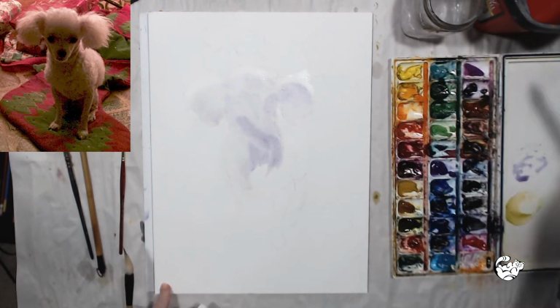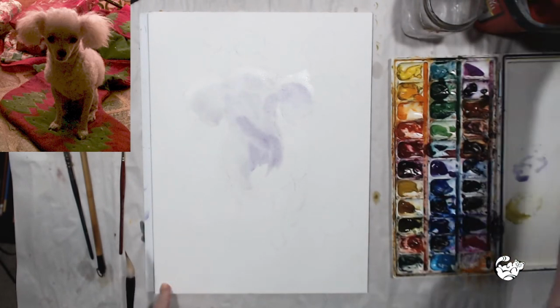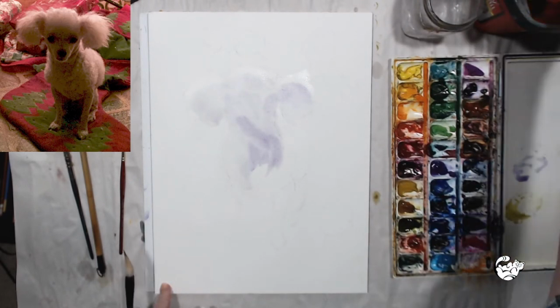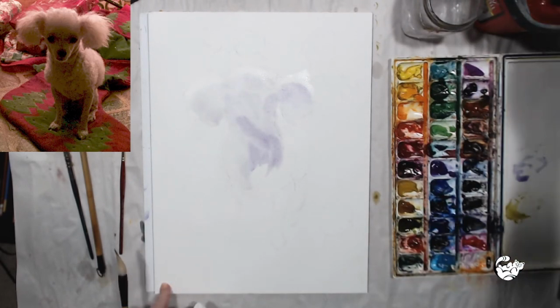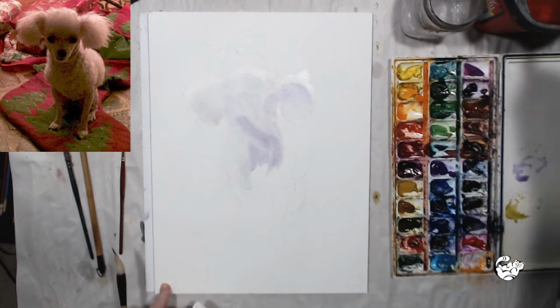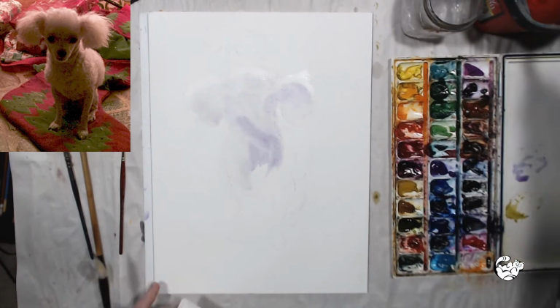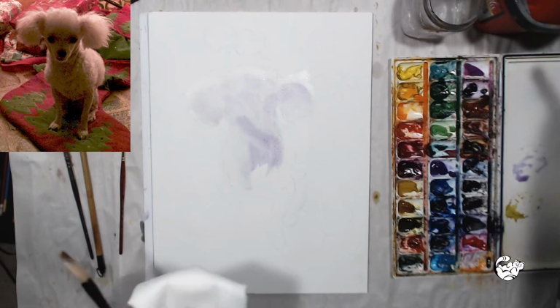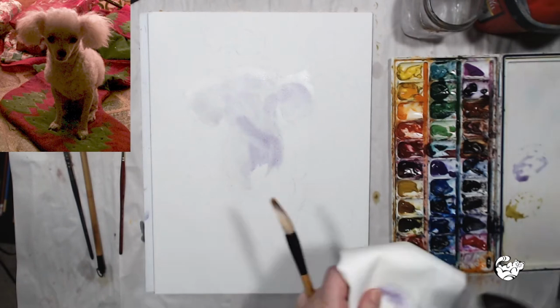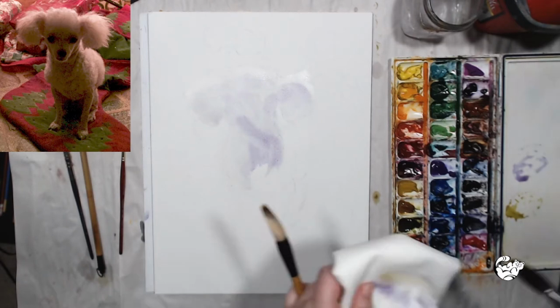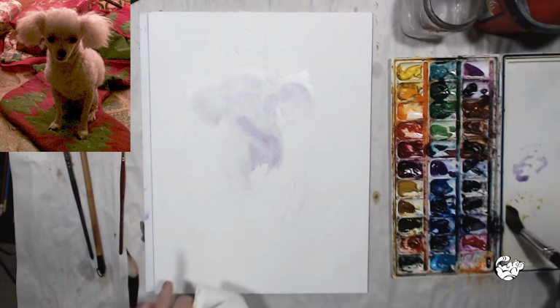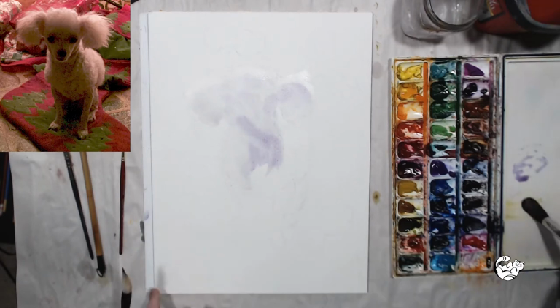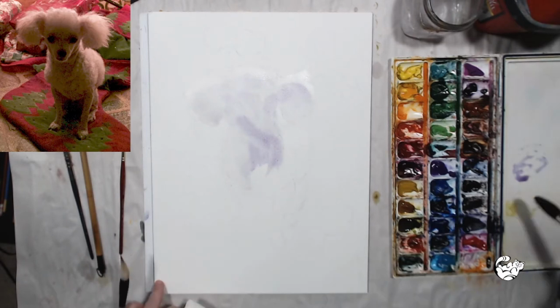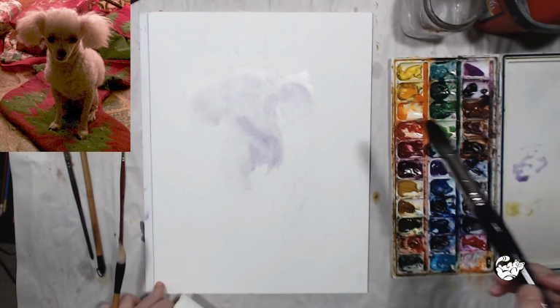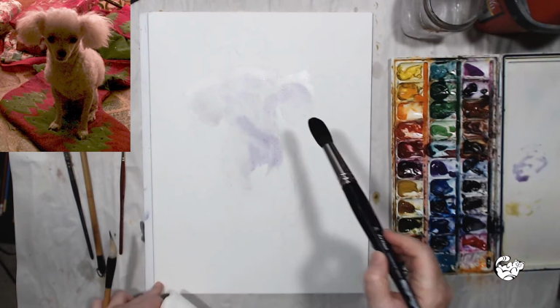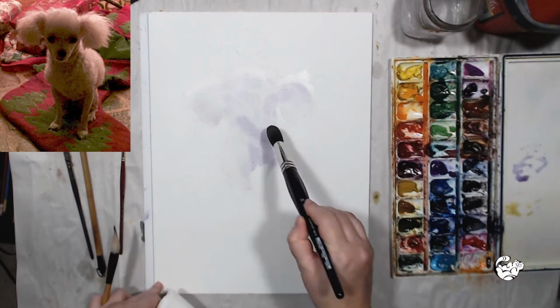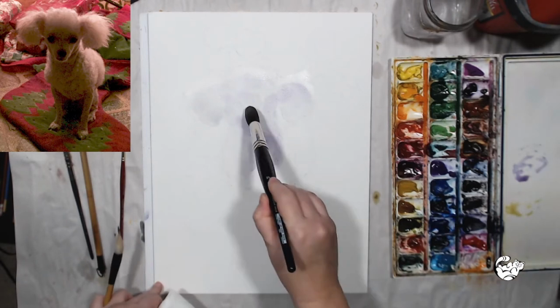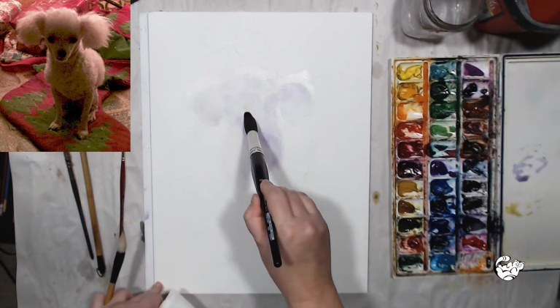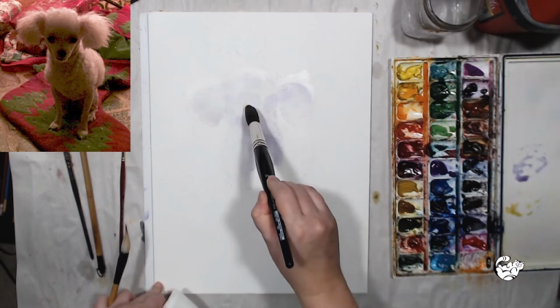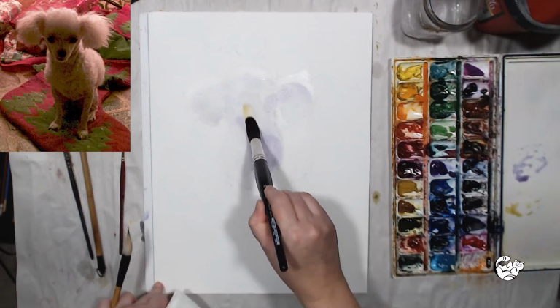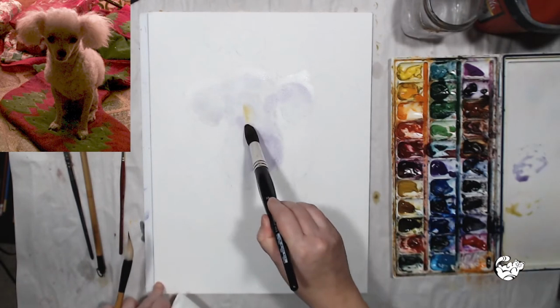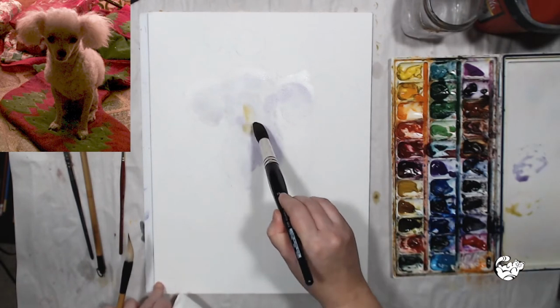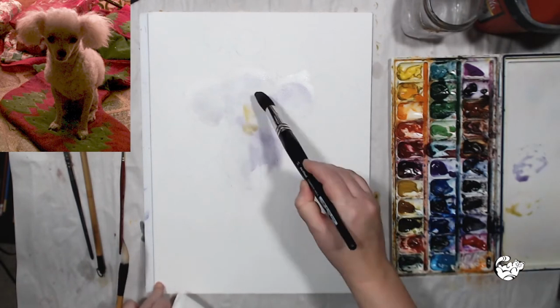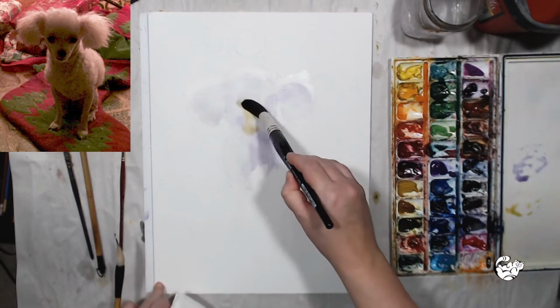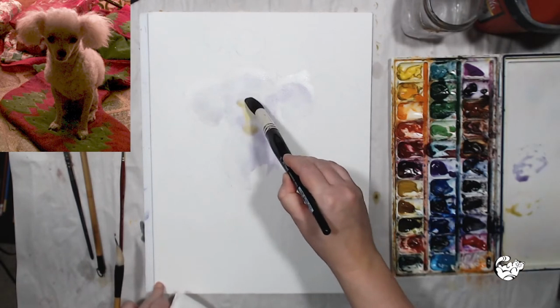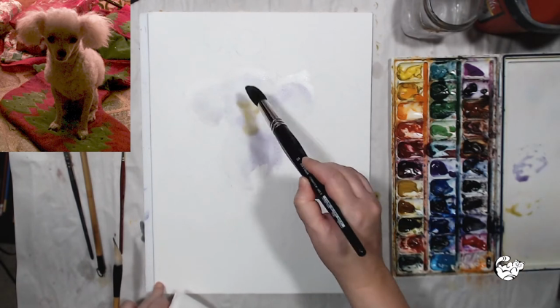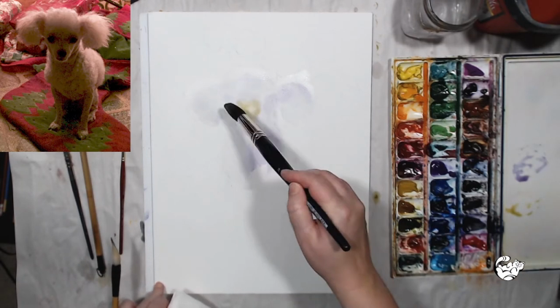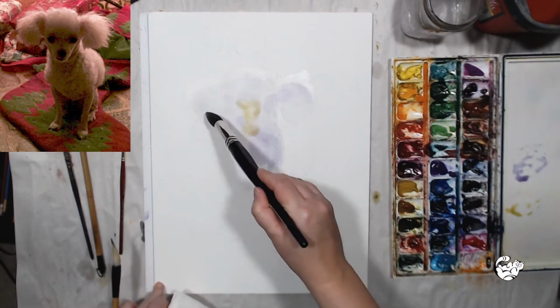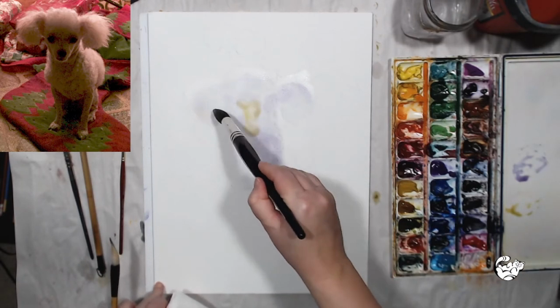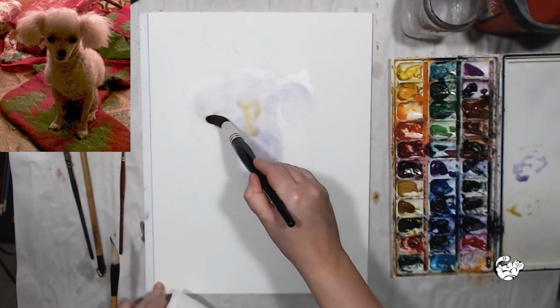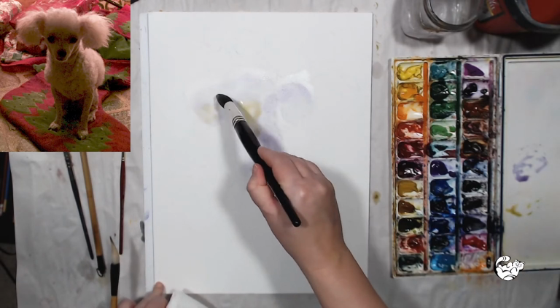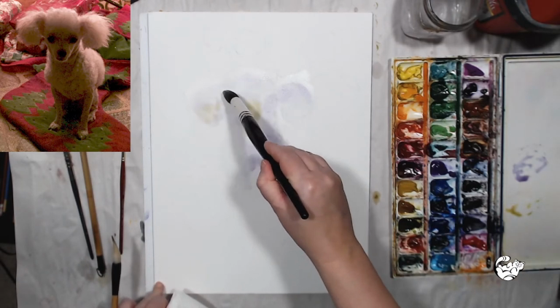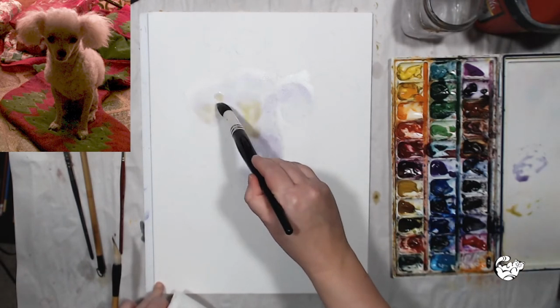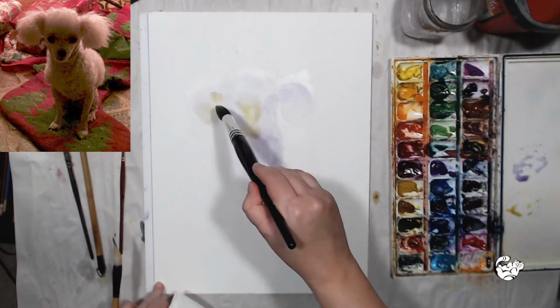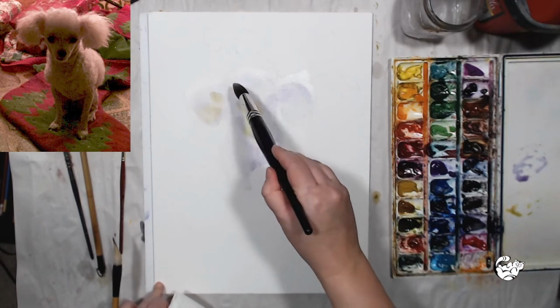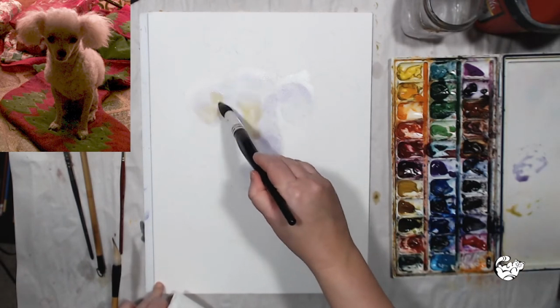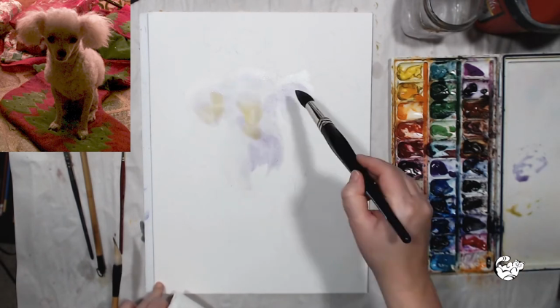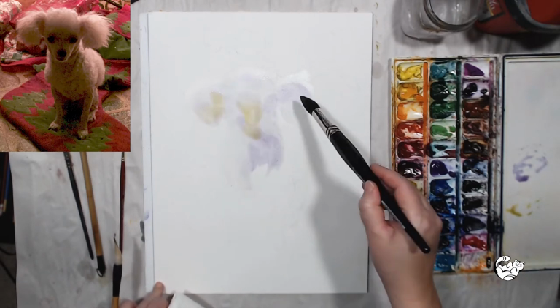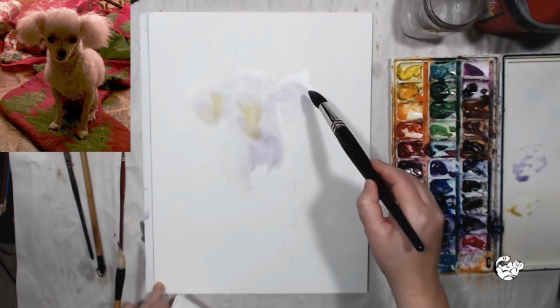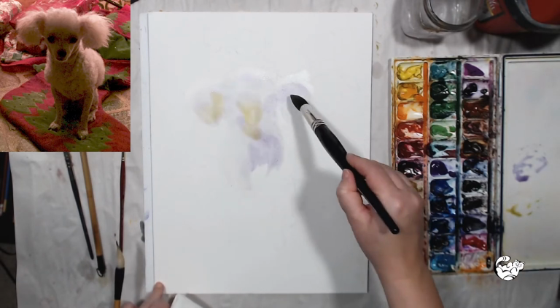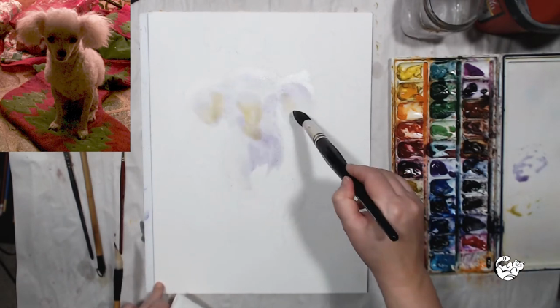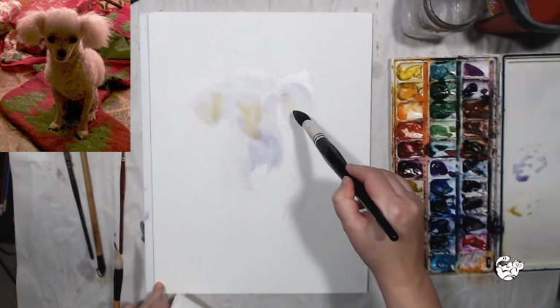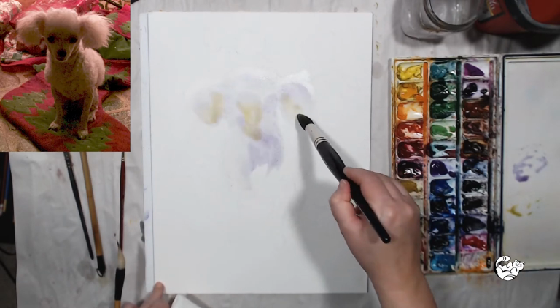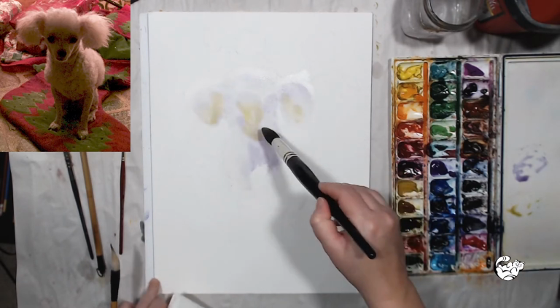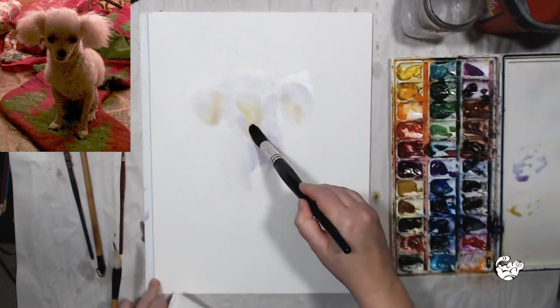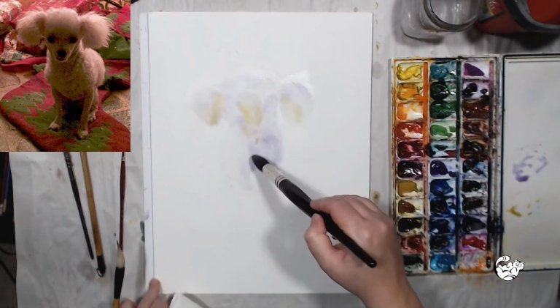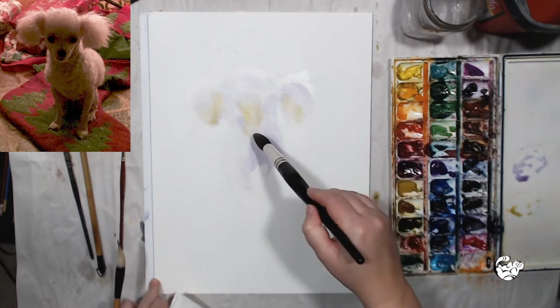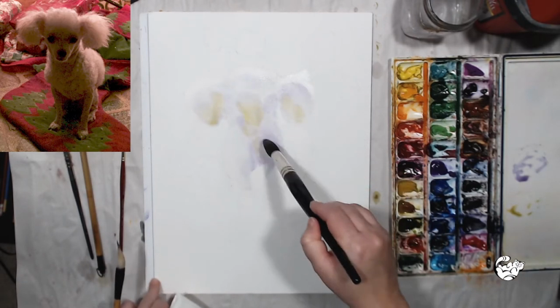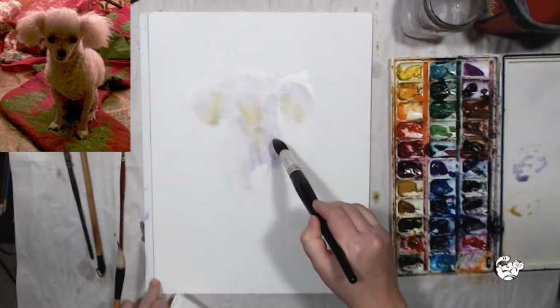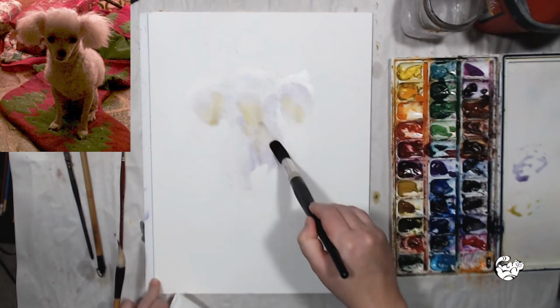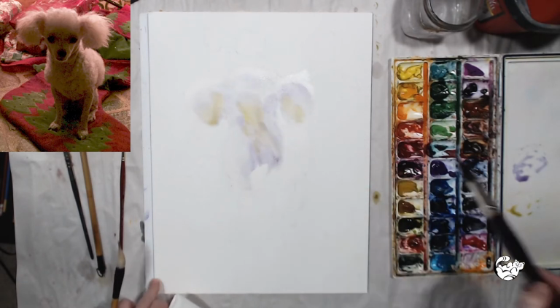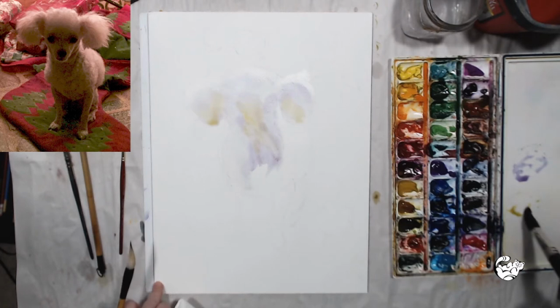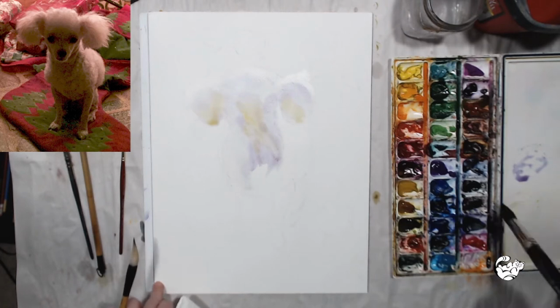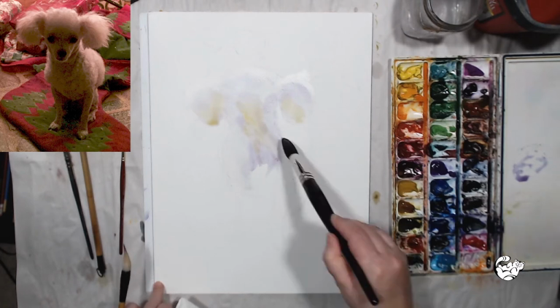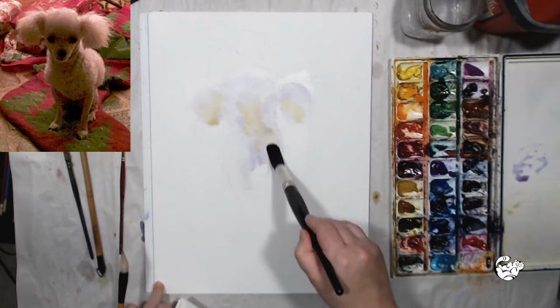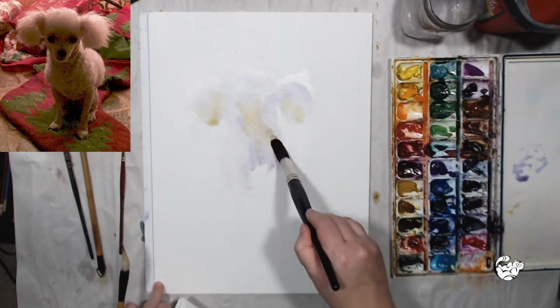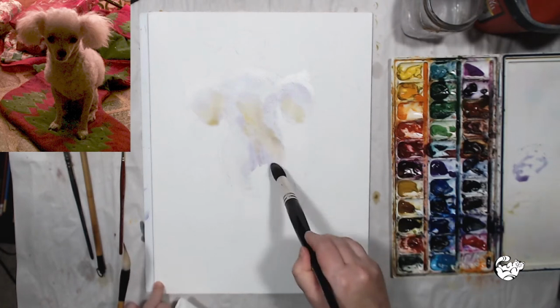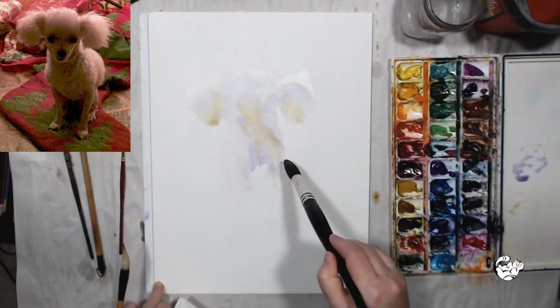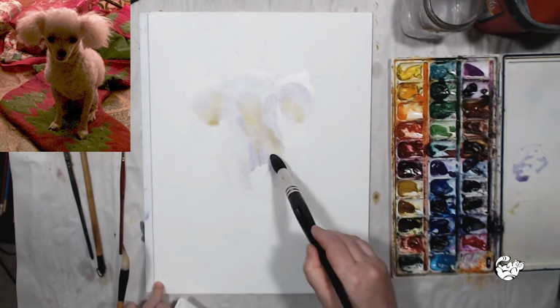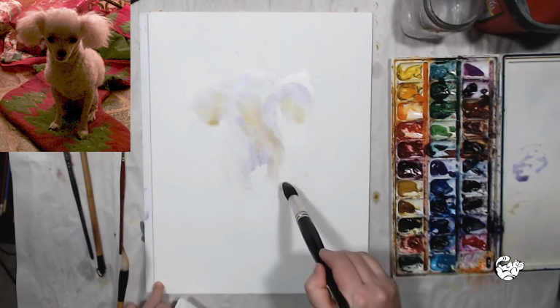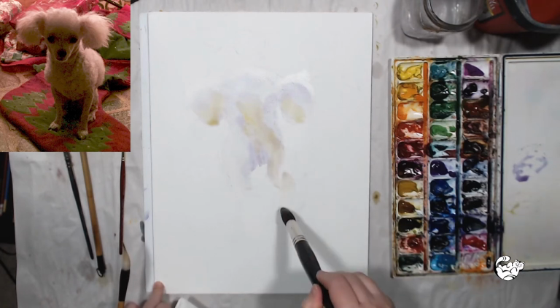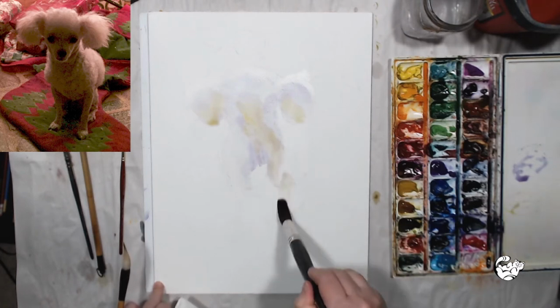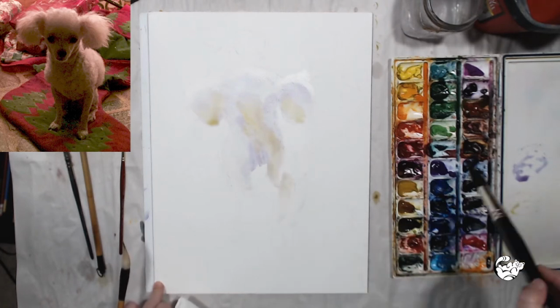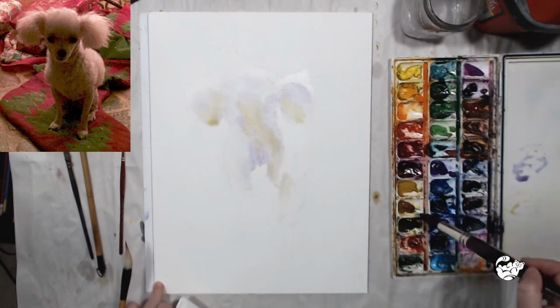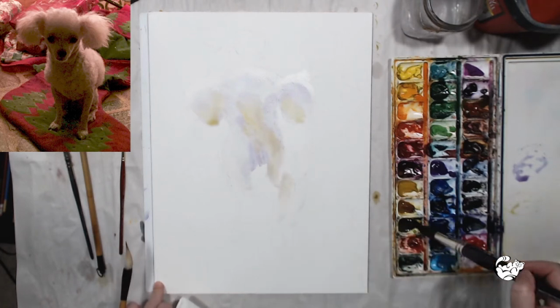I will make the background a lot darker with deeper colors, and because of that contrast the dog will look like it has white fur.